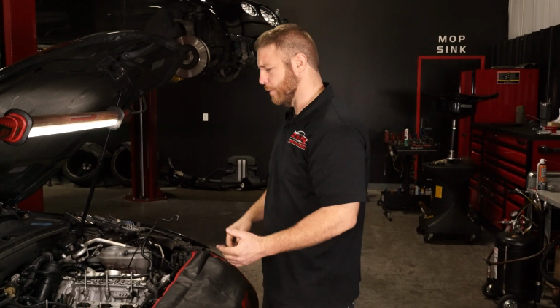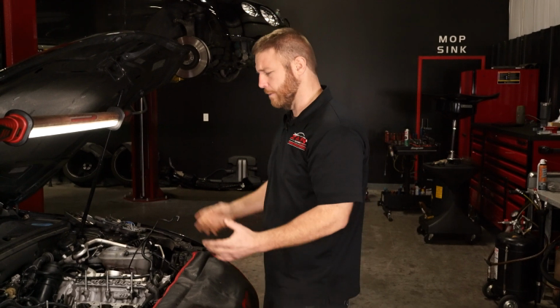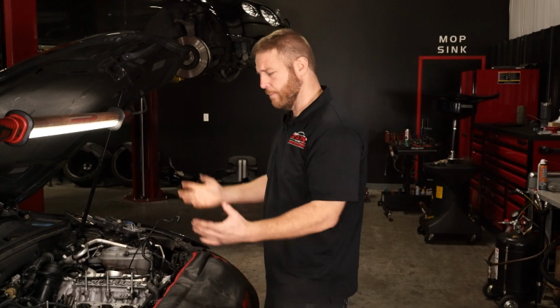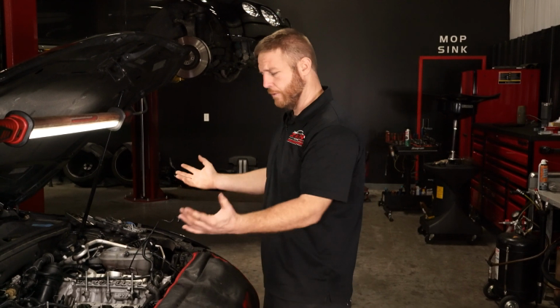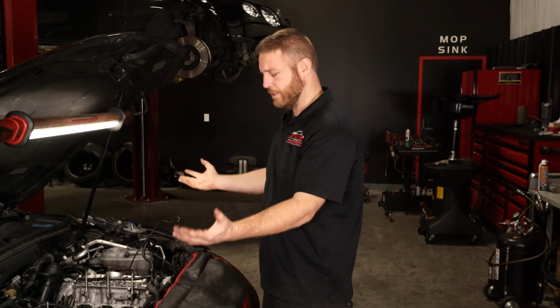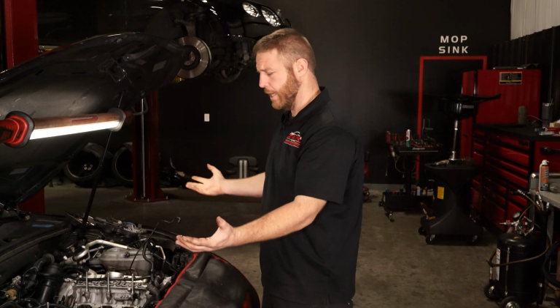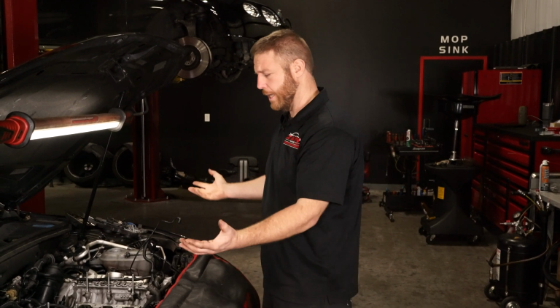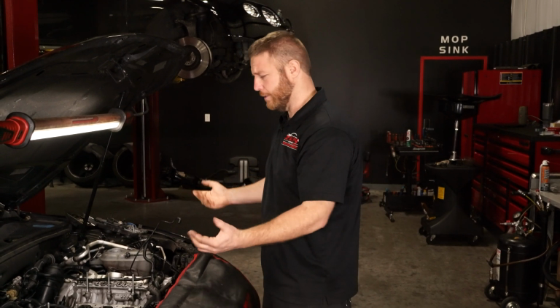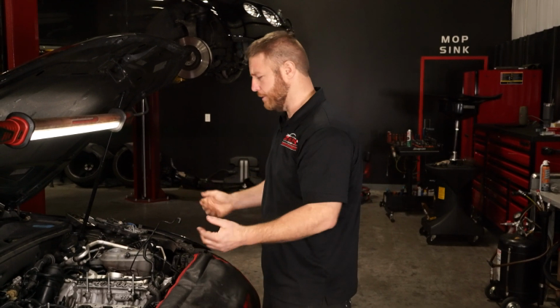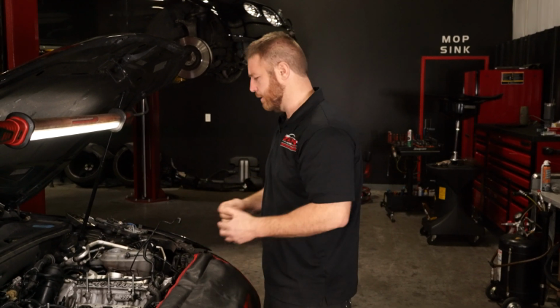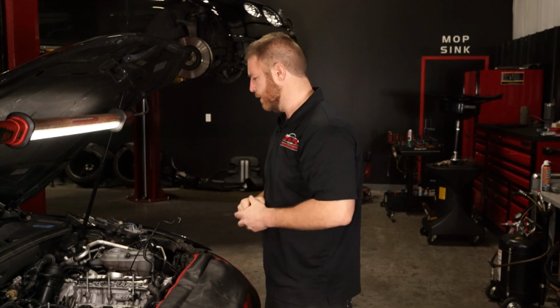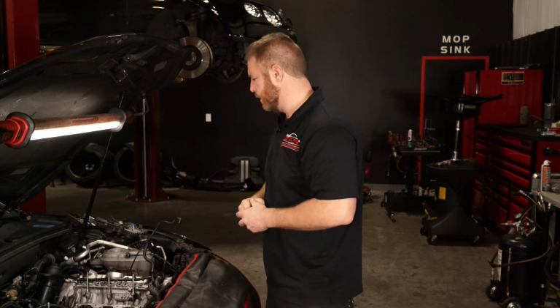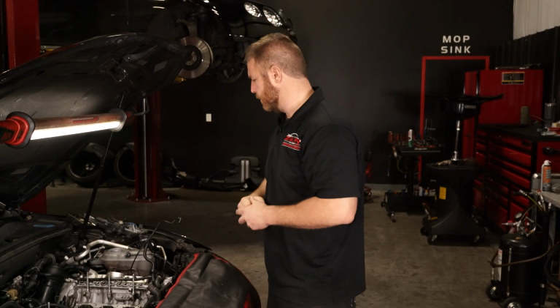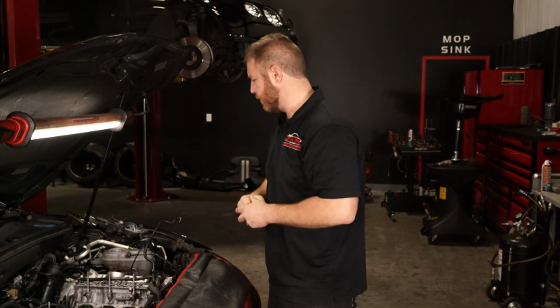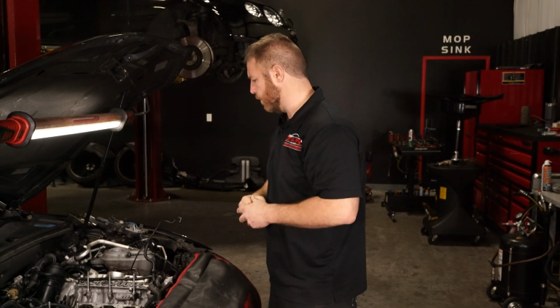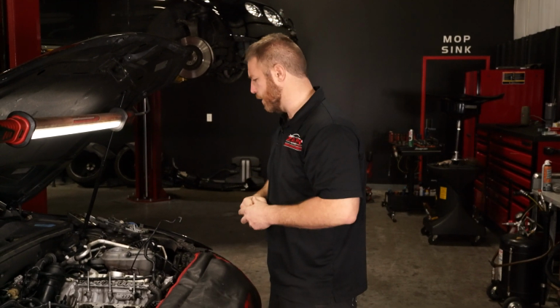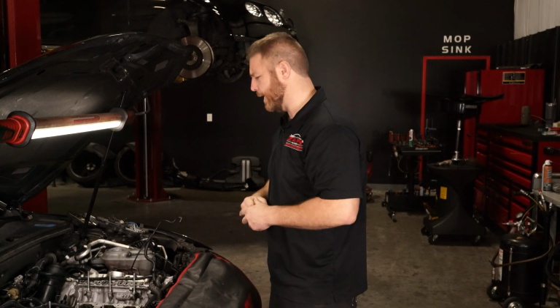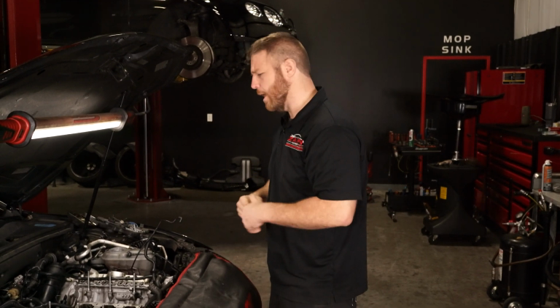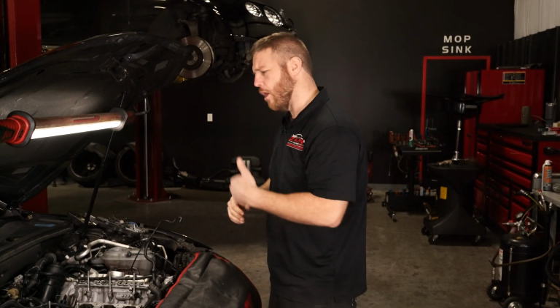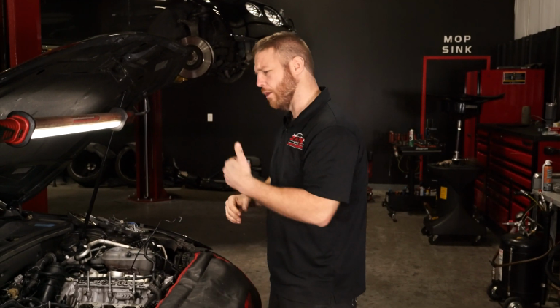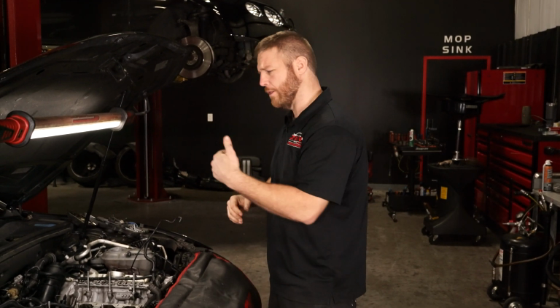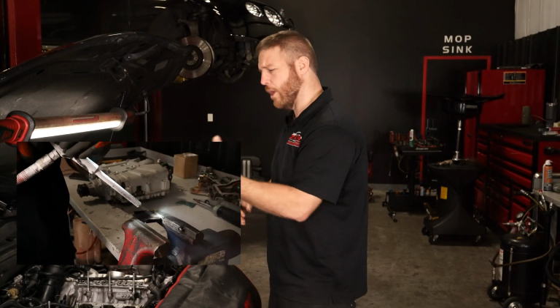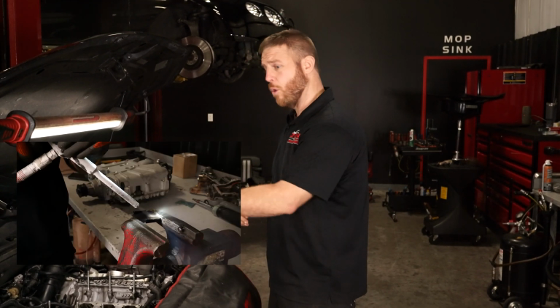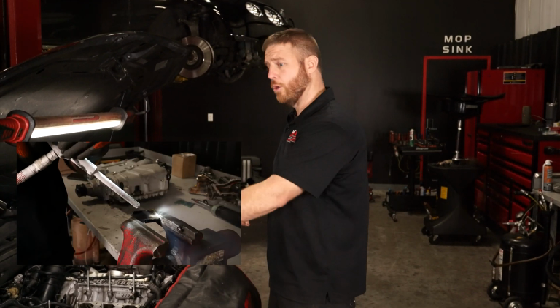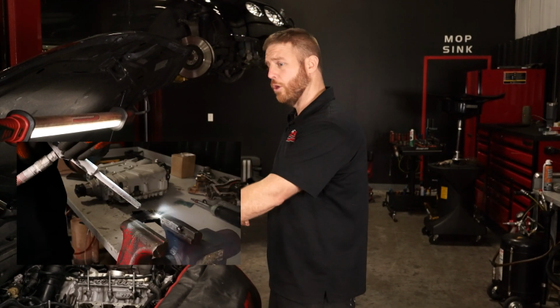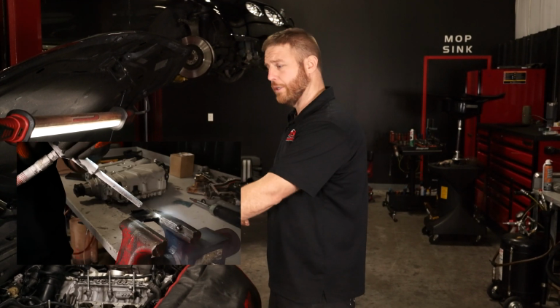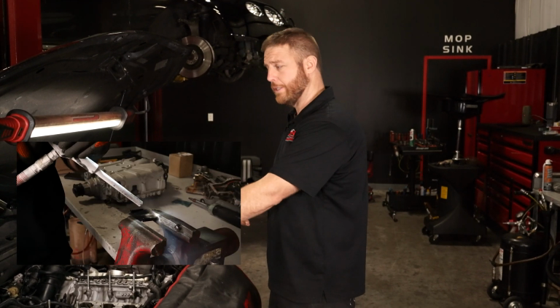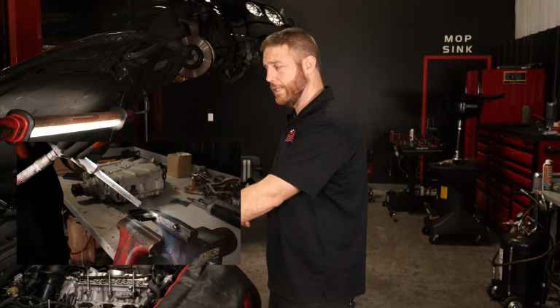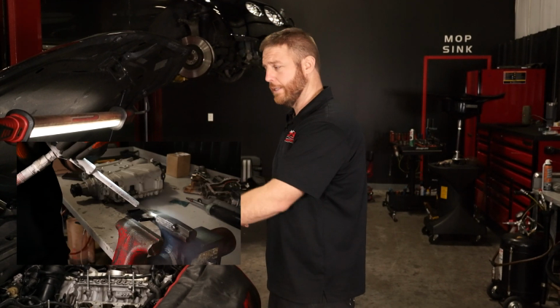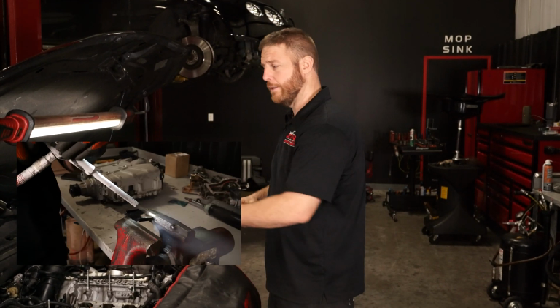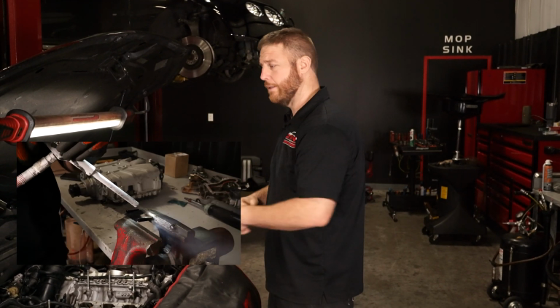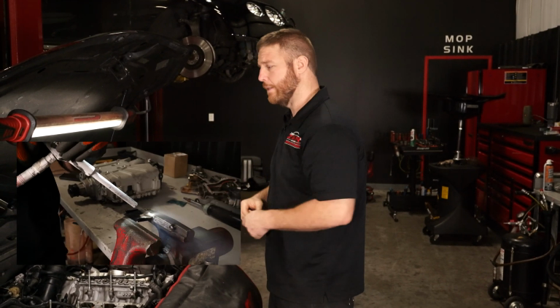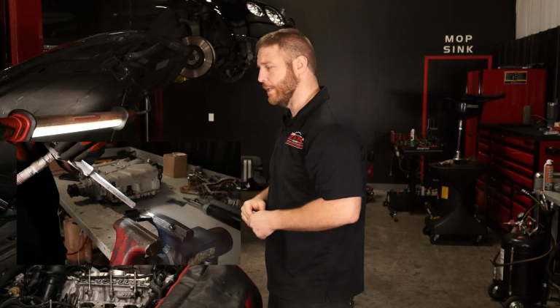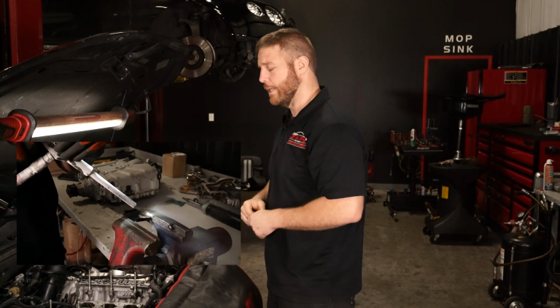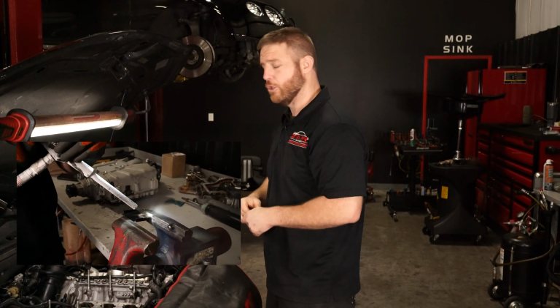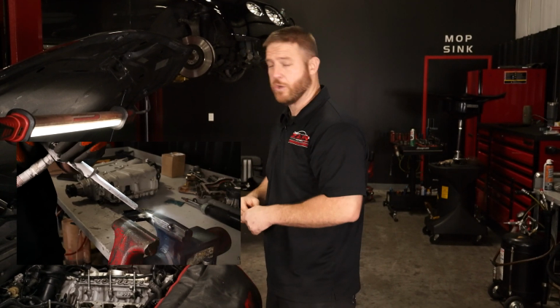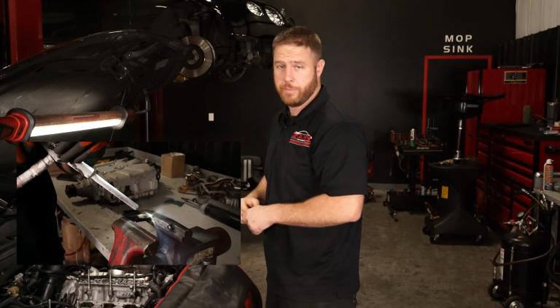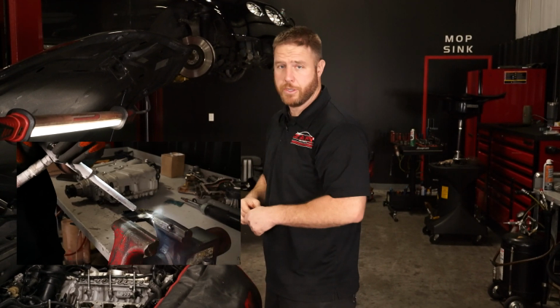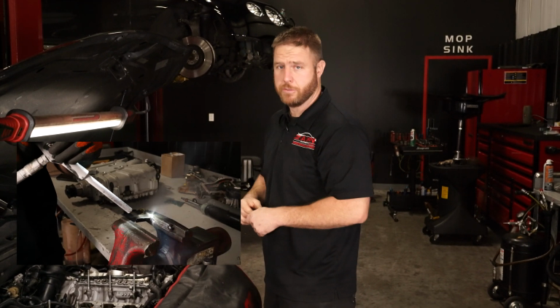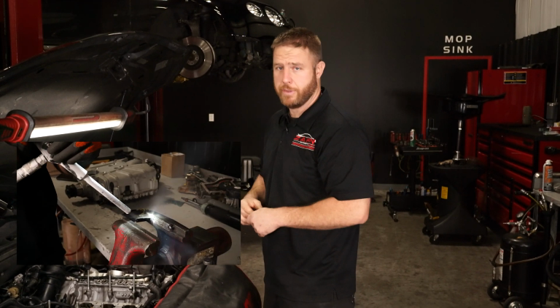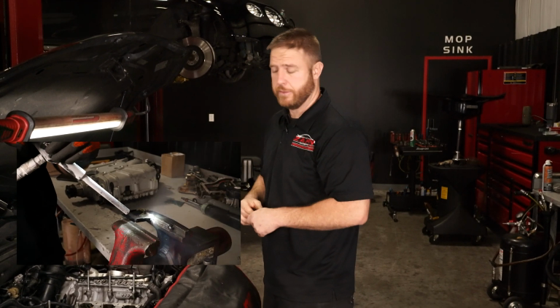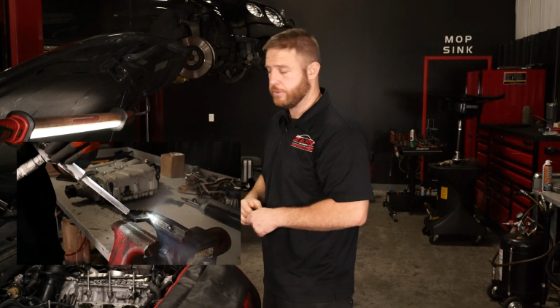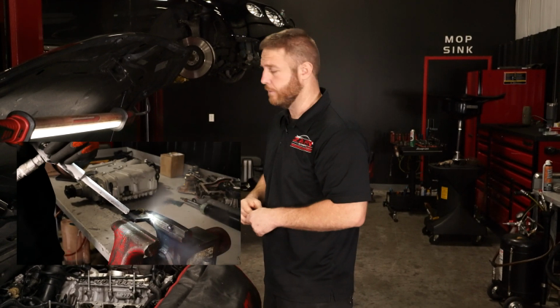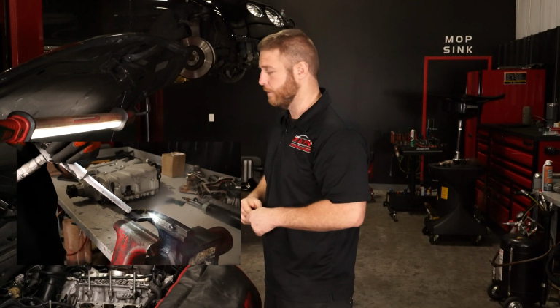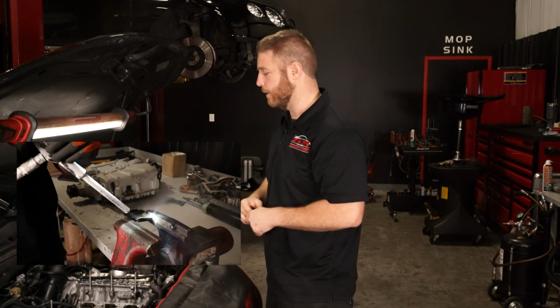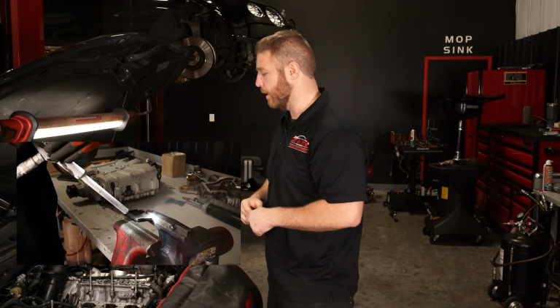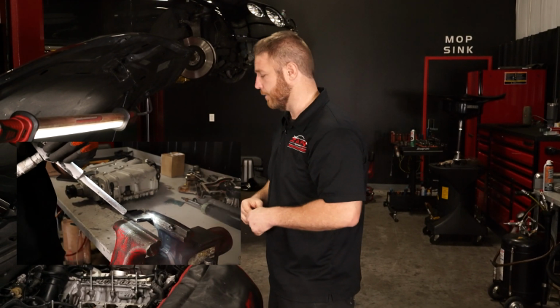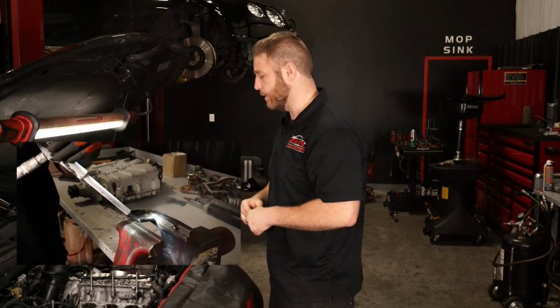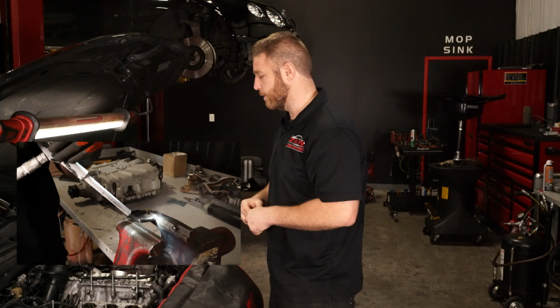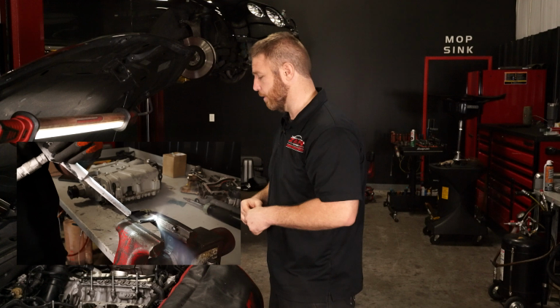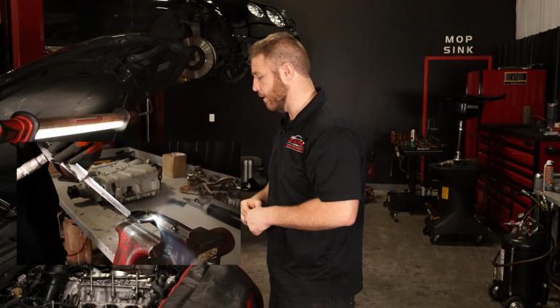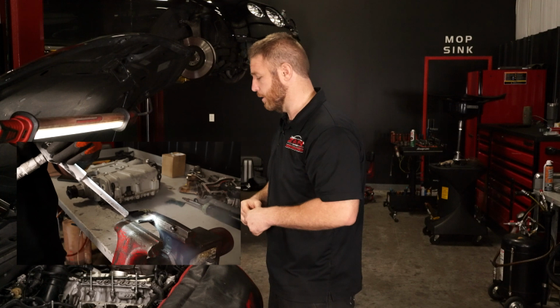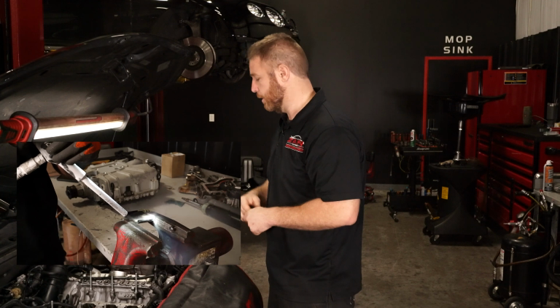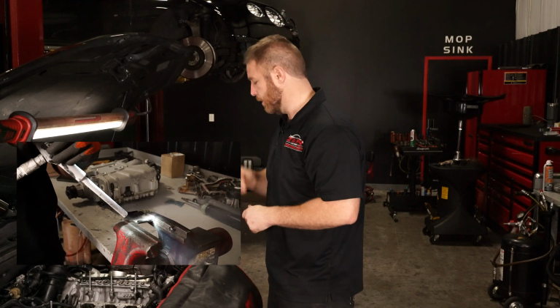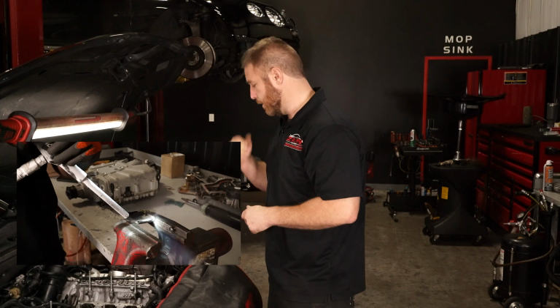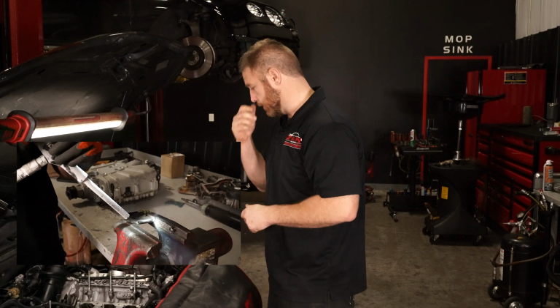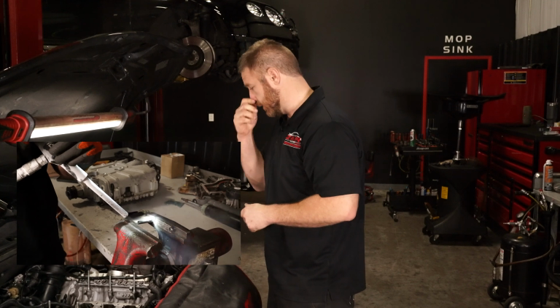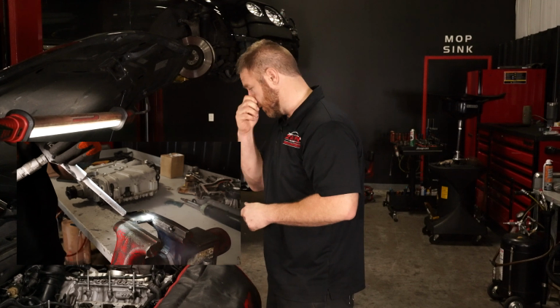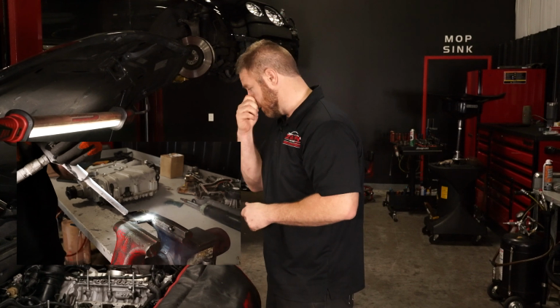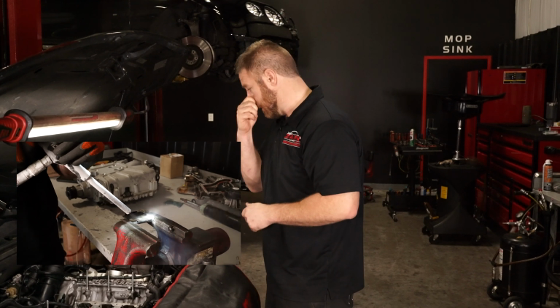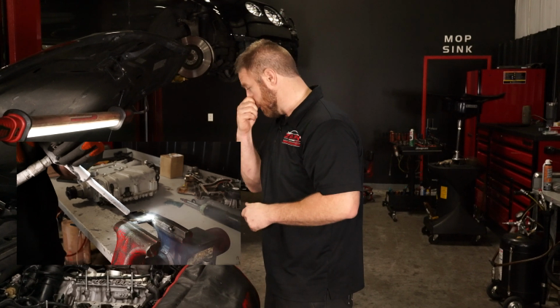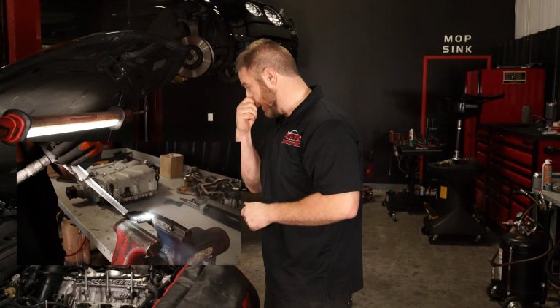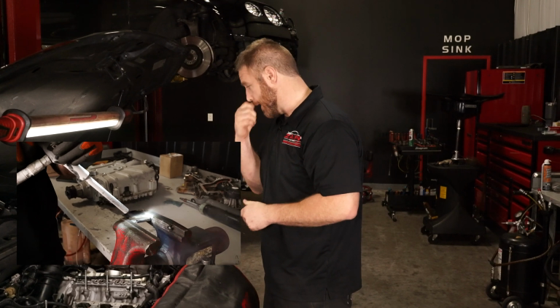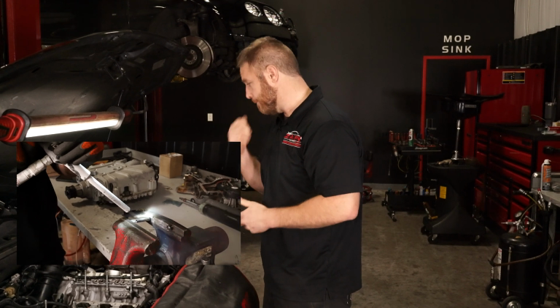We also did engine mounts — very, very common on this engine. We did both sides. The owner had already done the transmission mounts on this car previously.